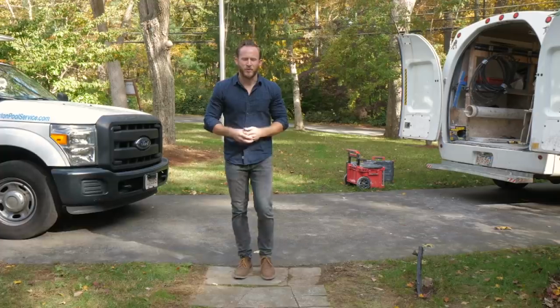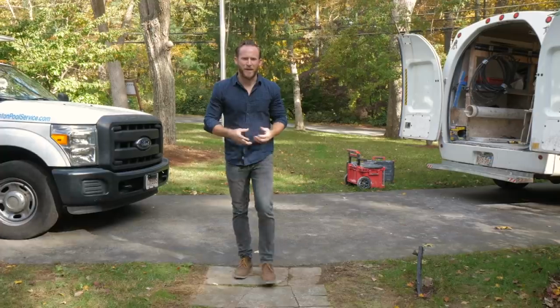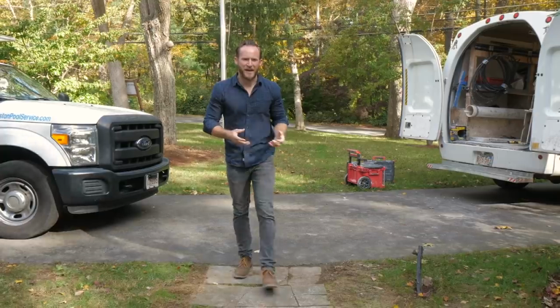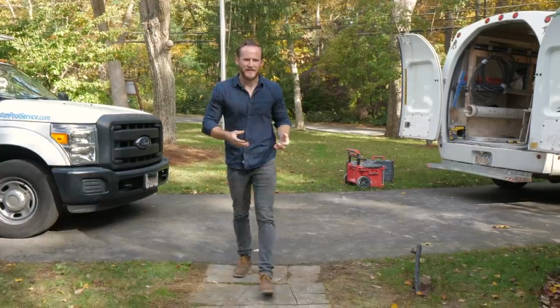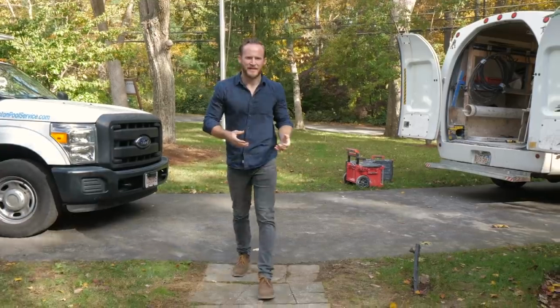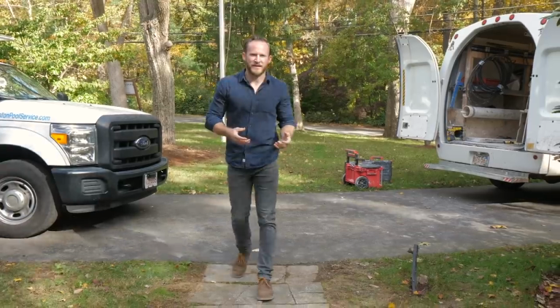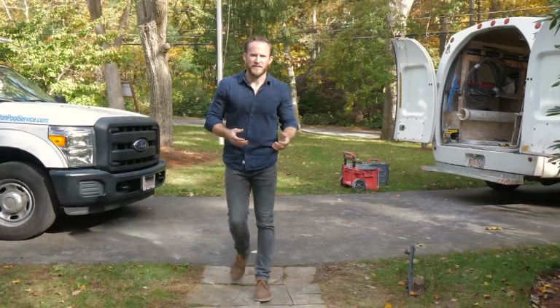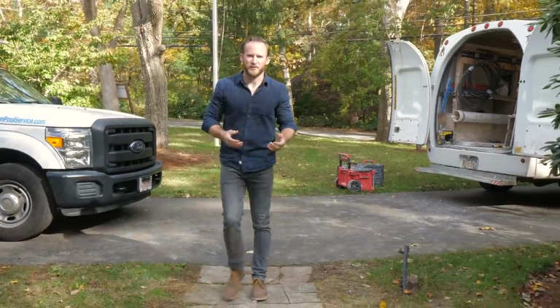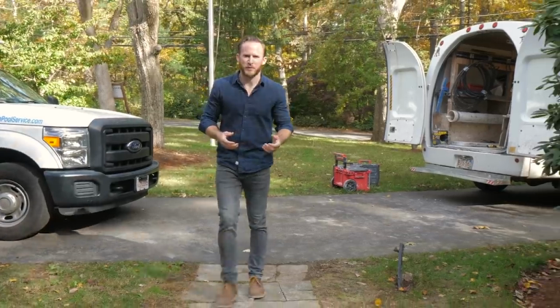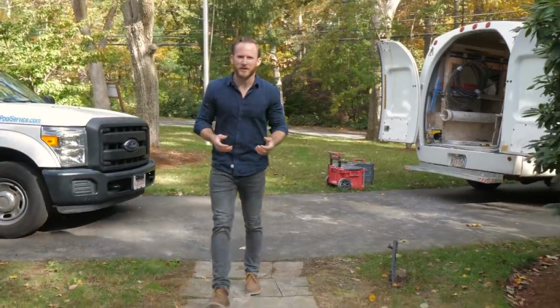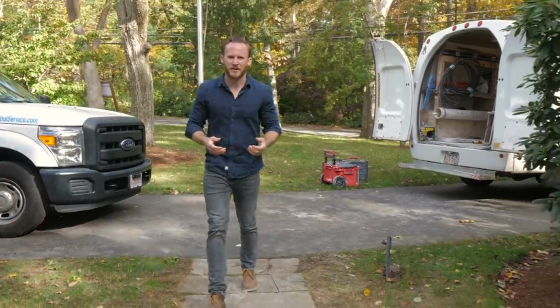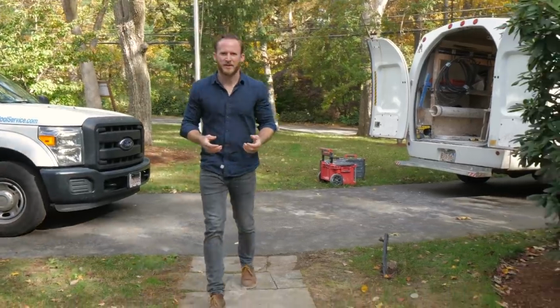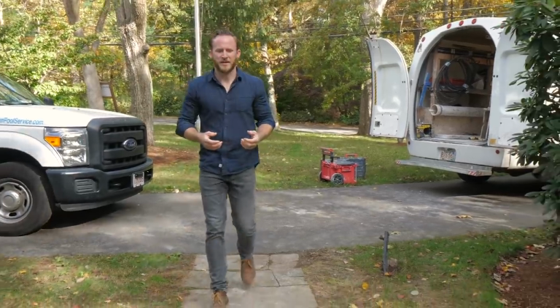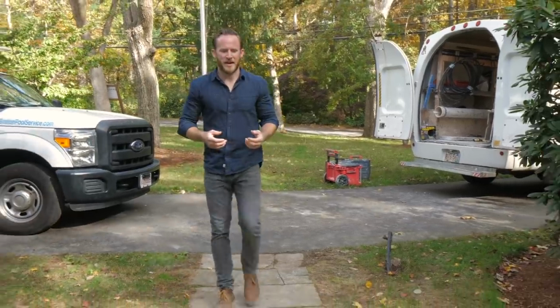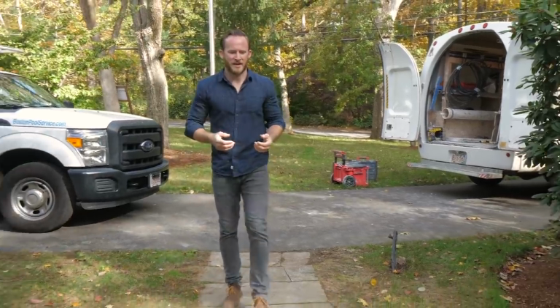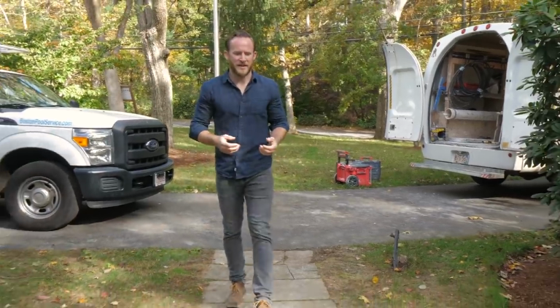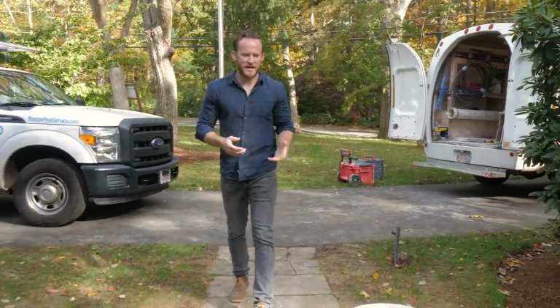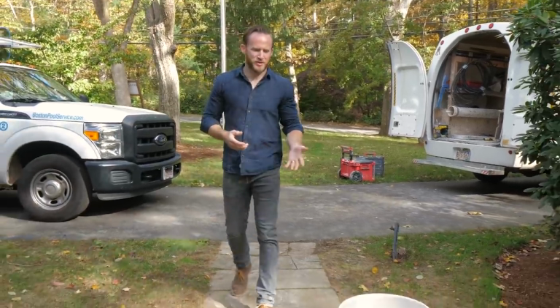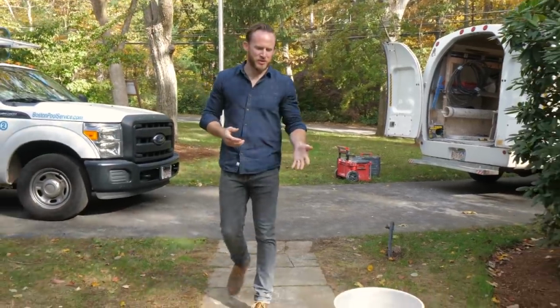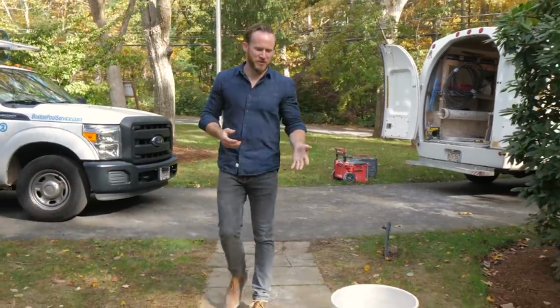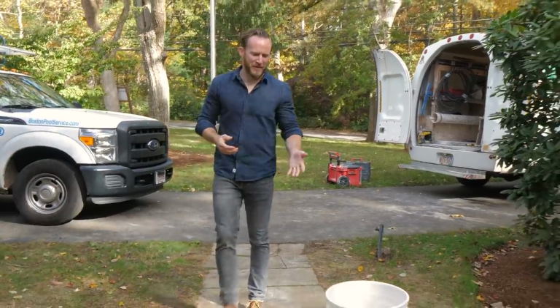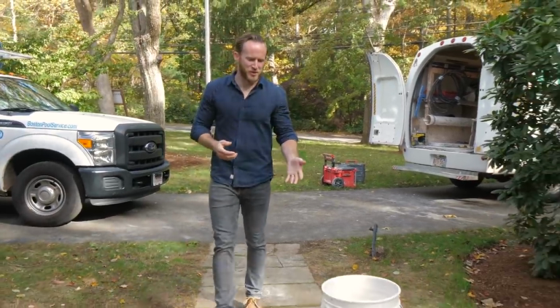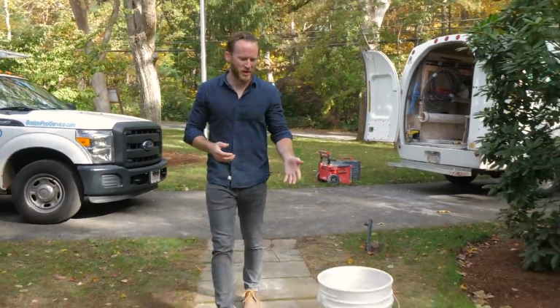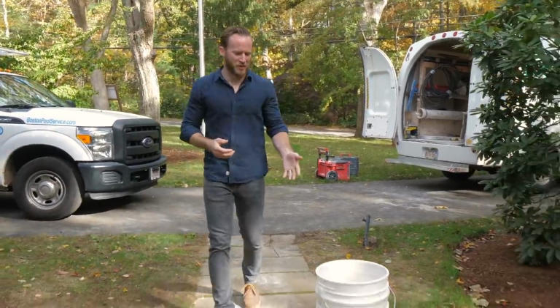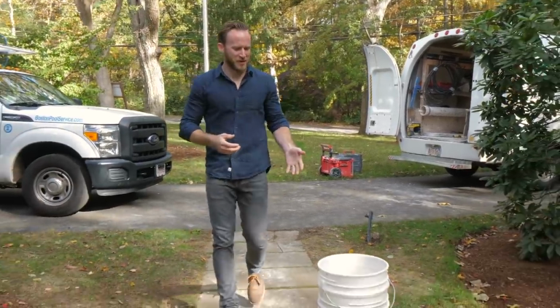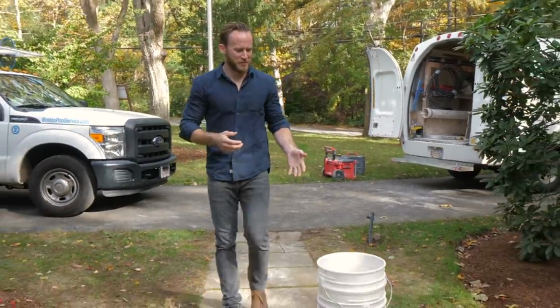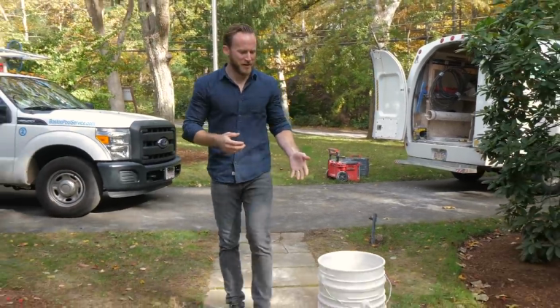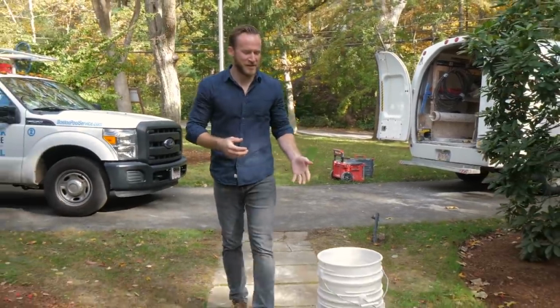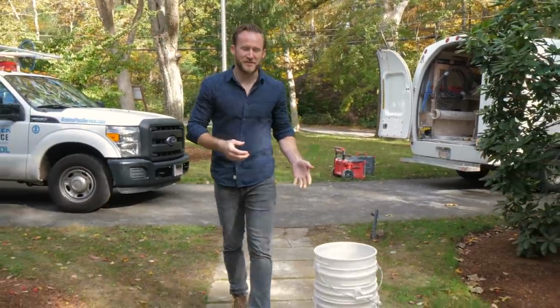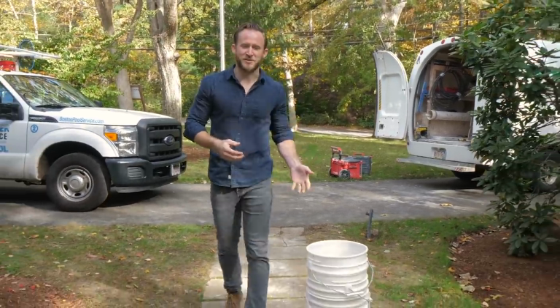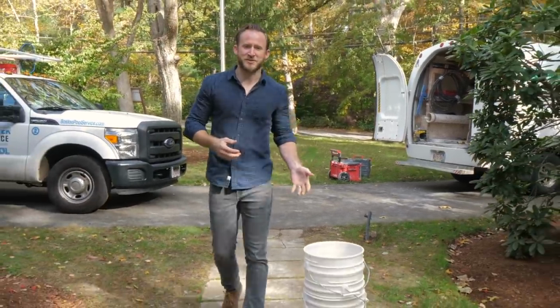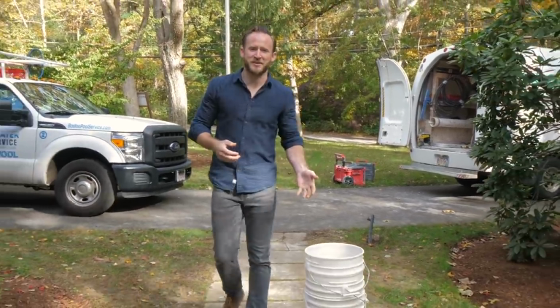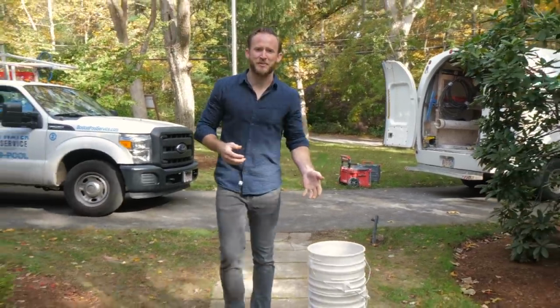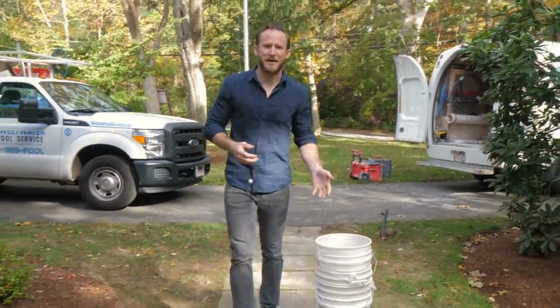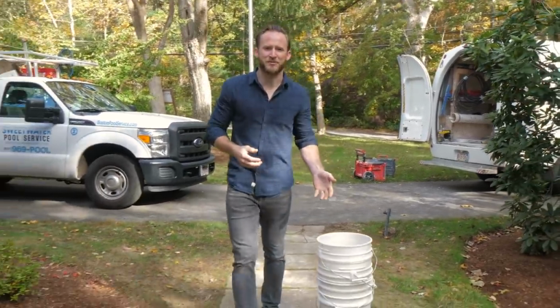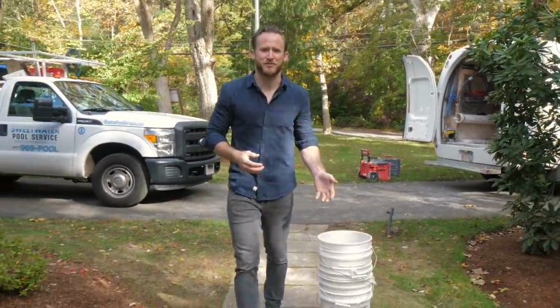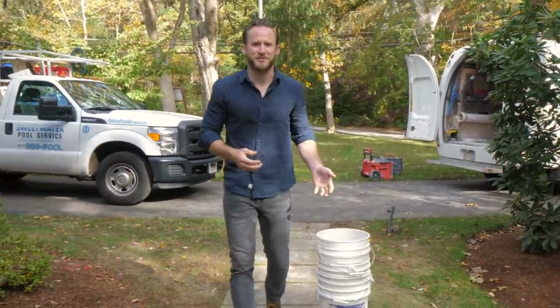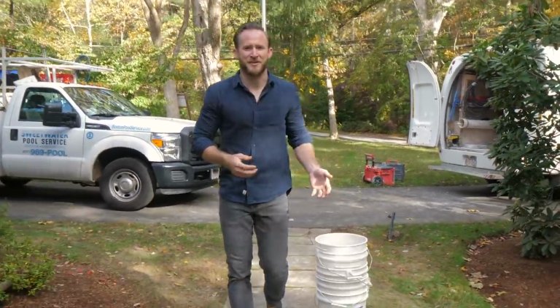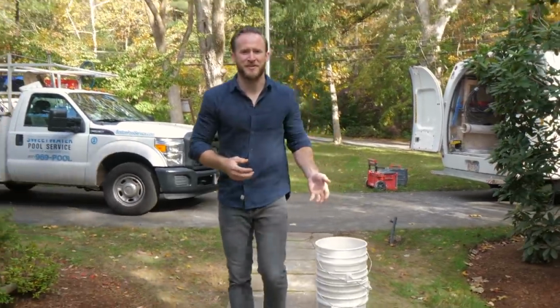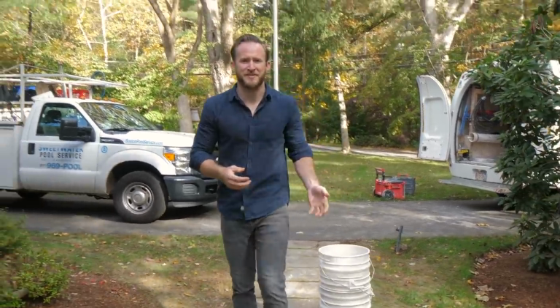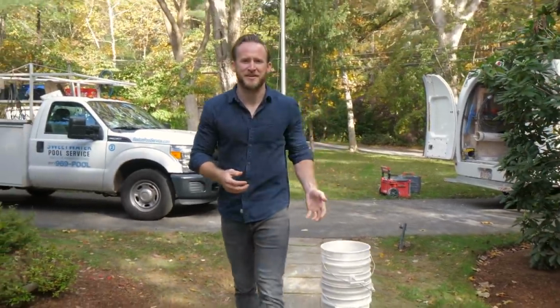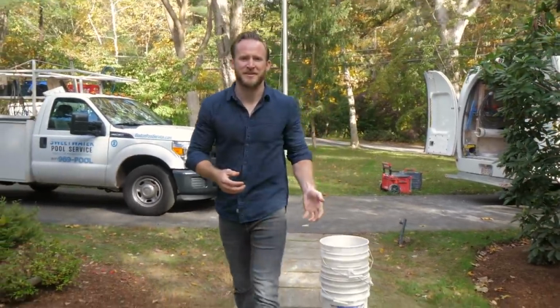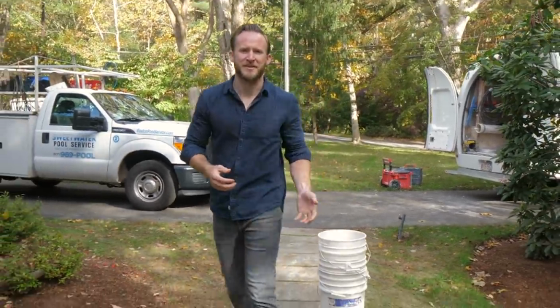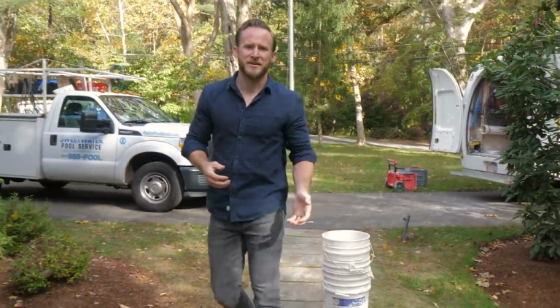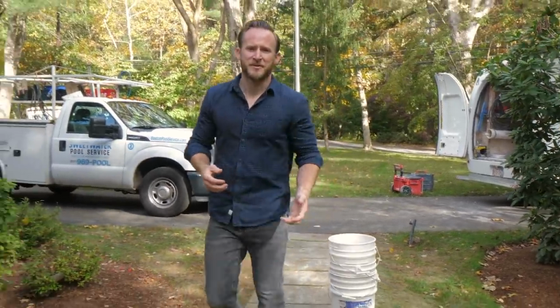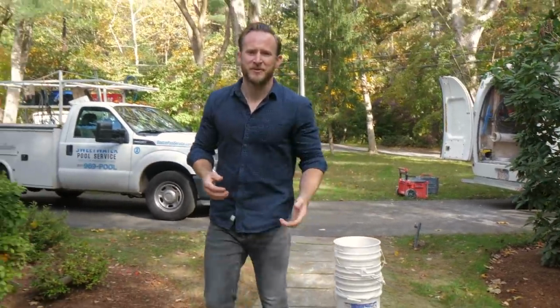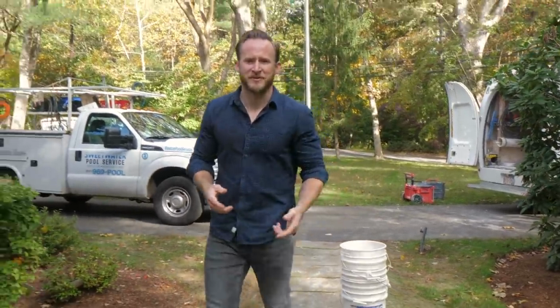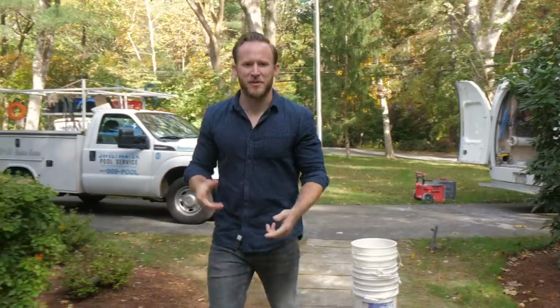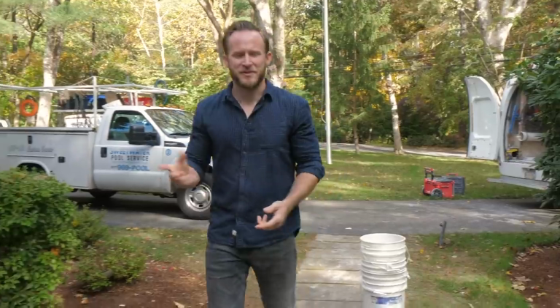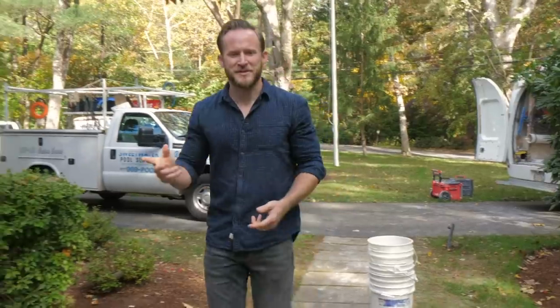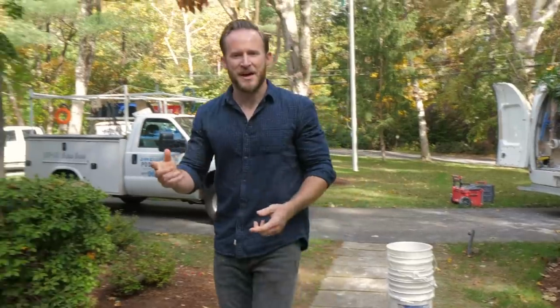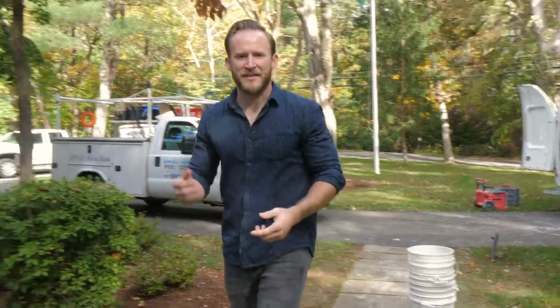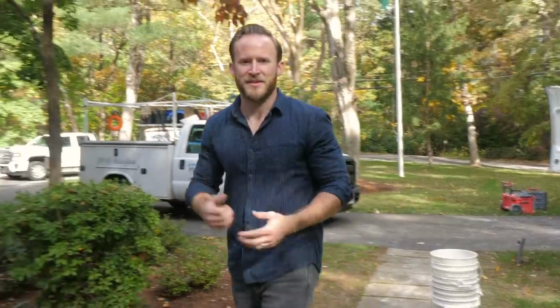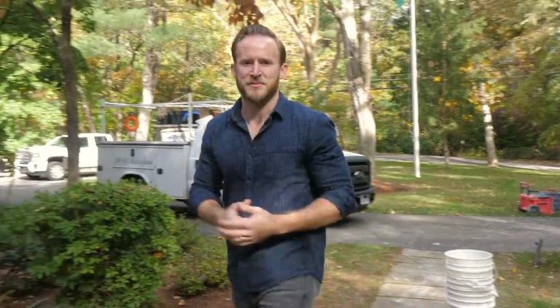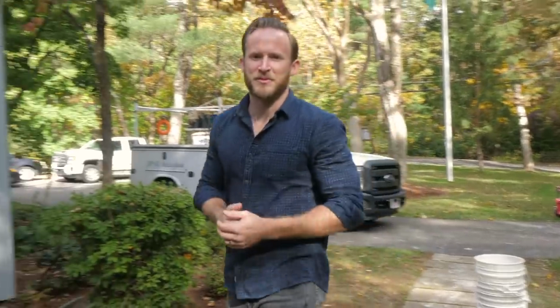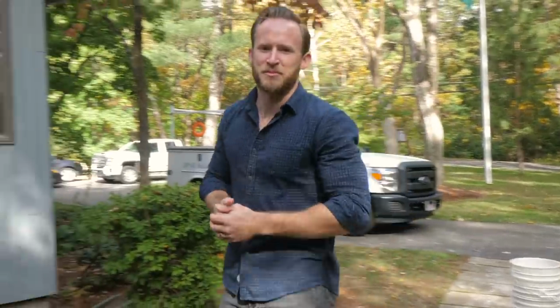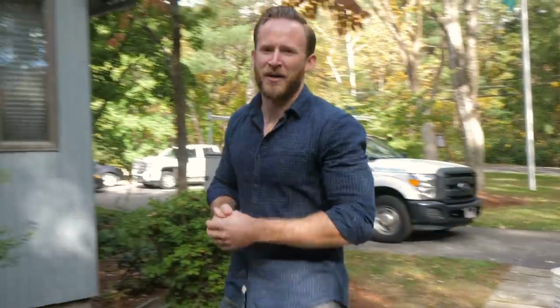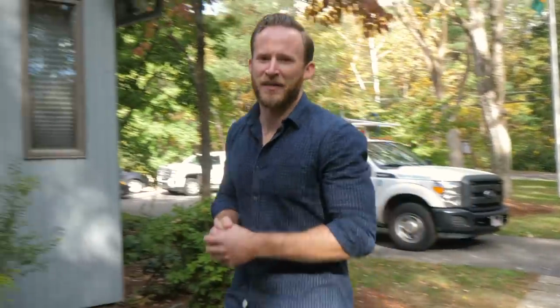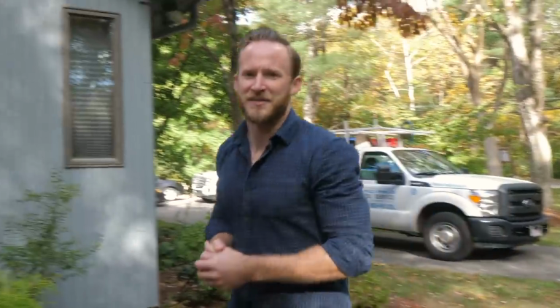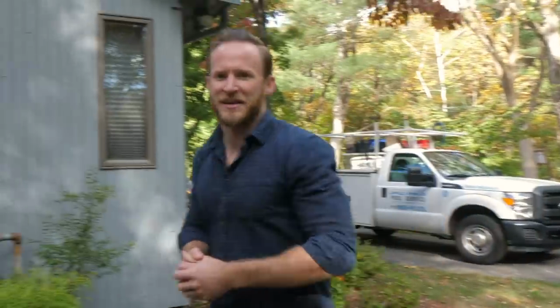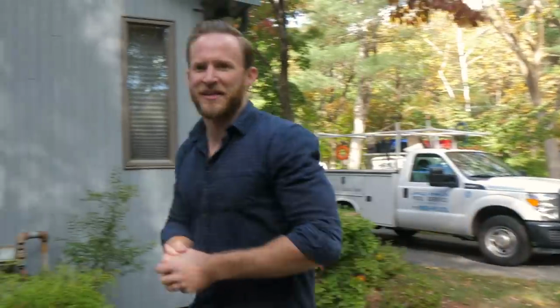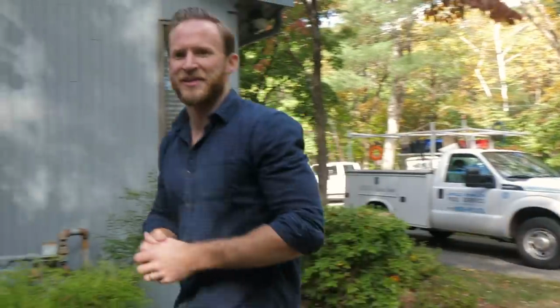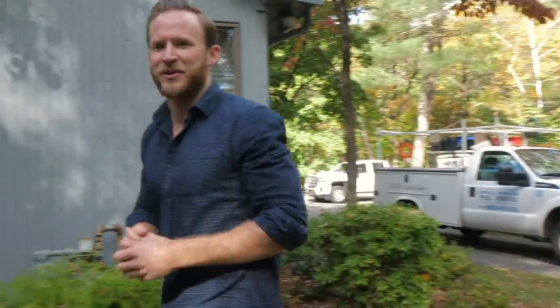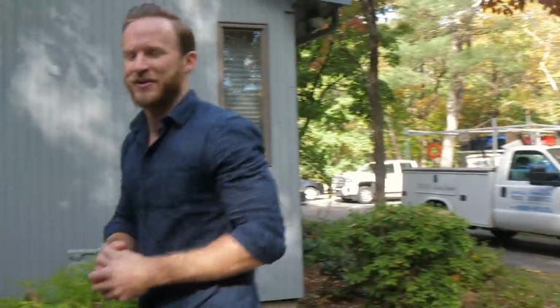We're back in Lincoln this week and judging by the chalky white buckets it looks like the plaster is on site. So let's go inside and touch base with Molly and see how they're doing.